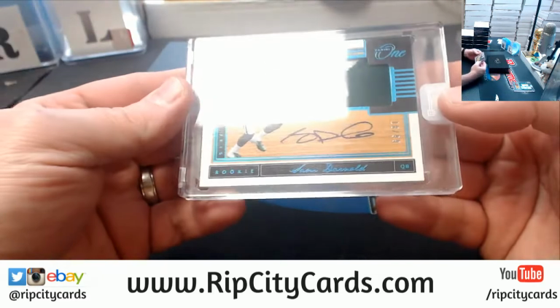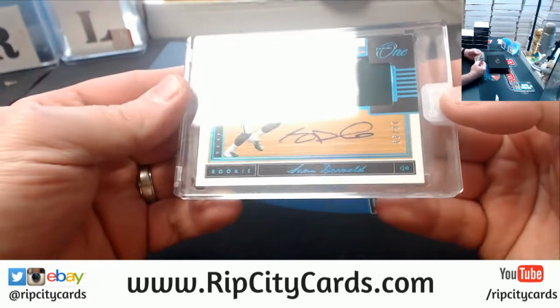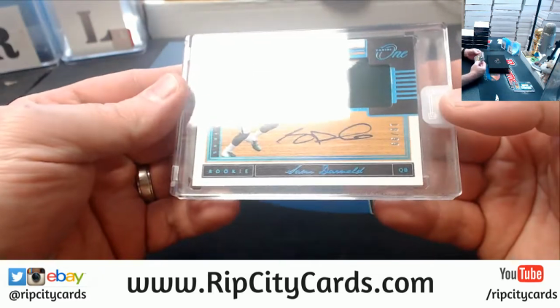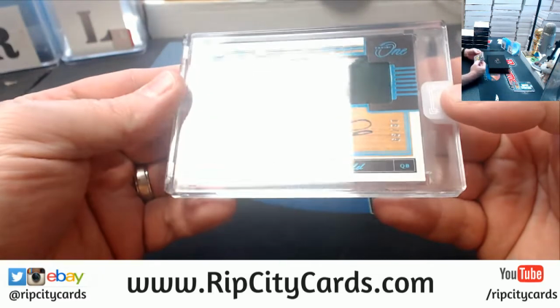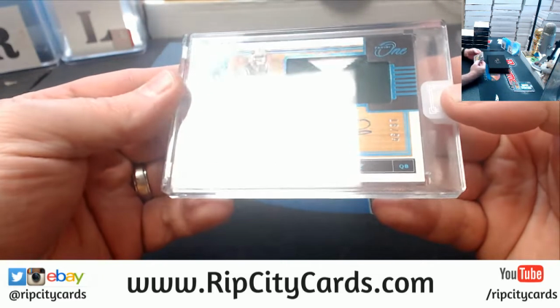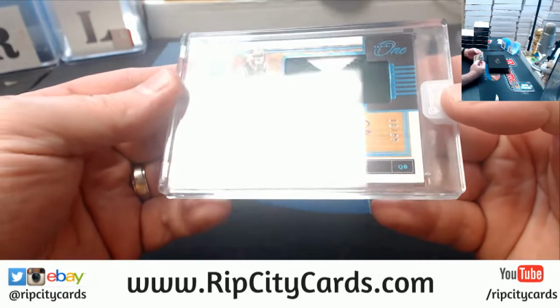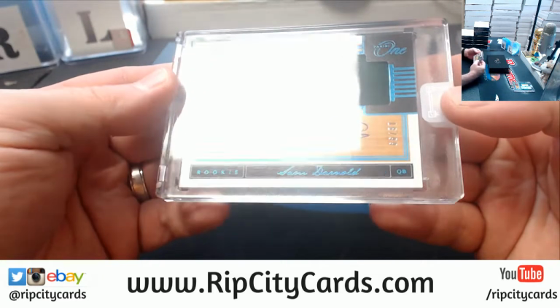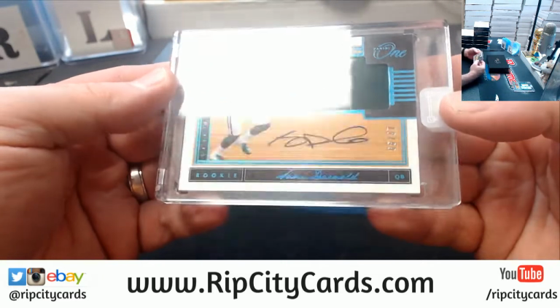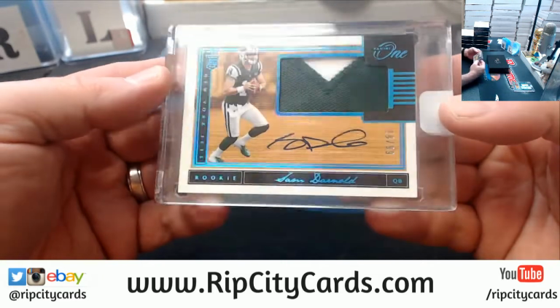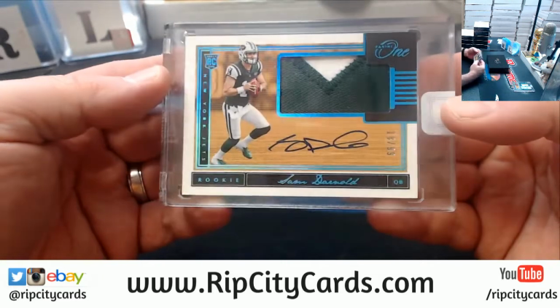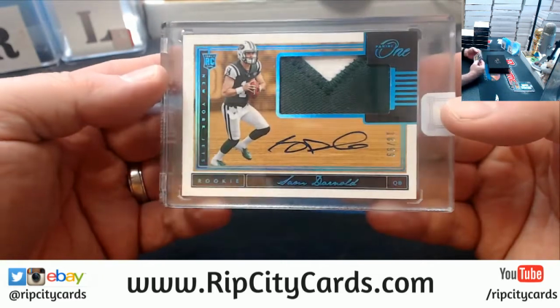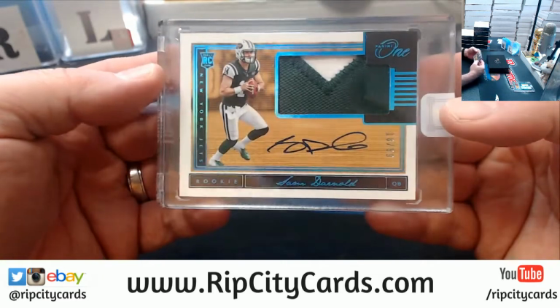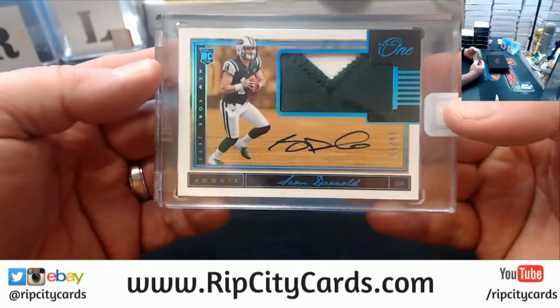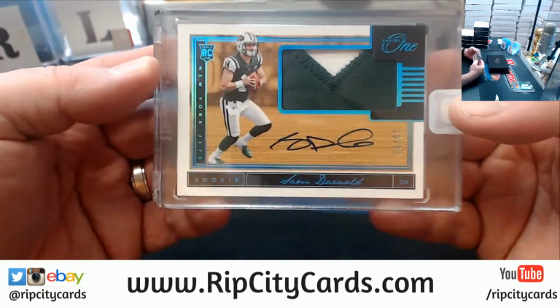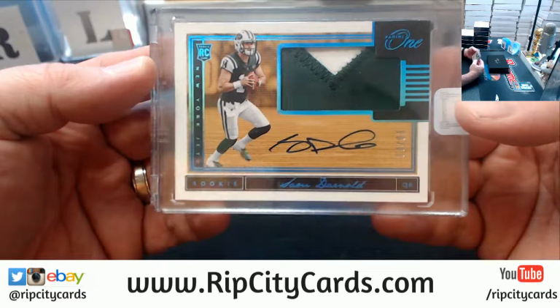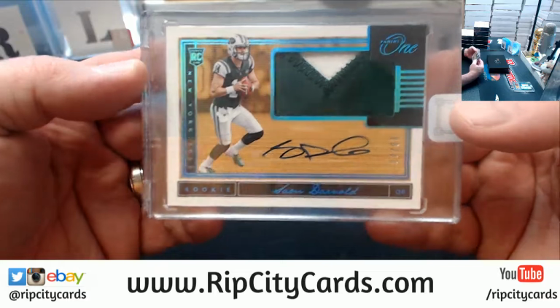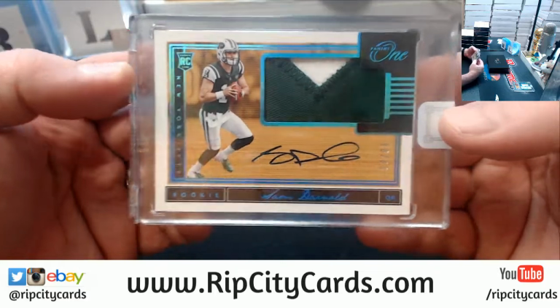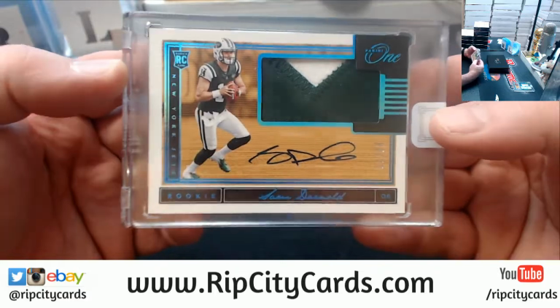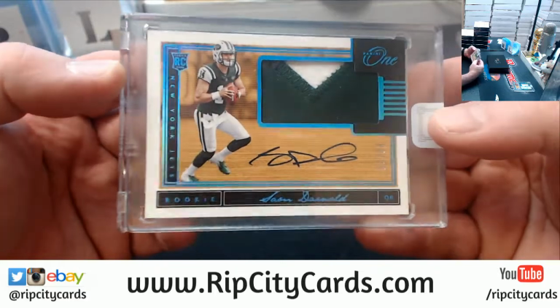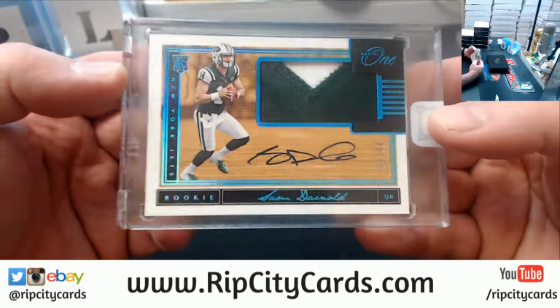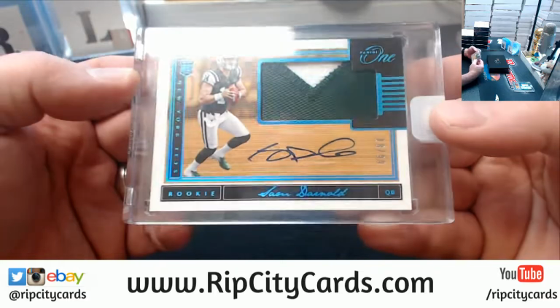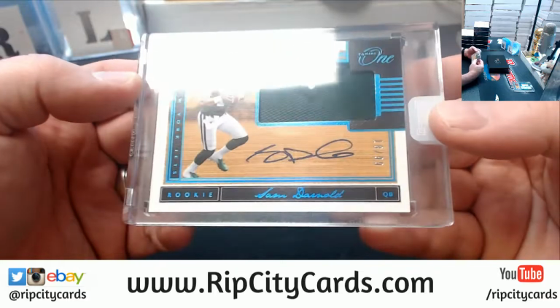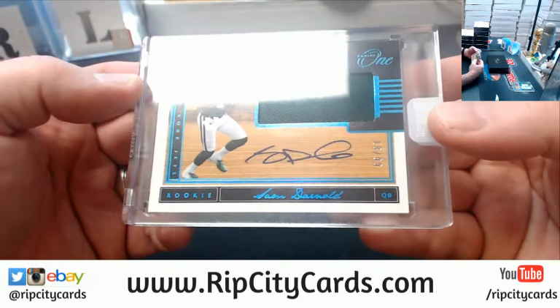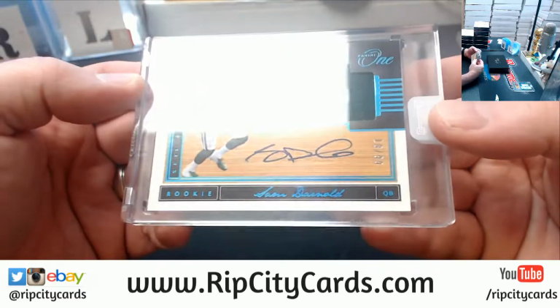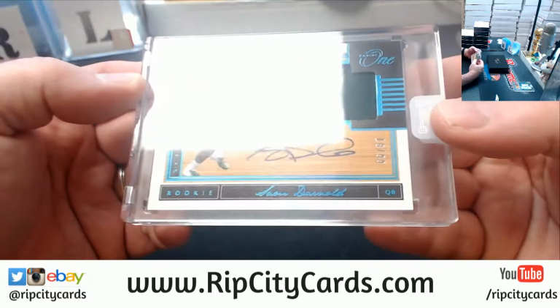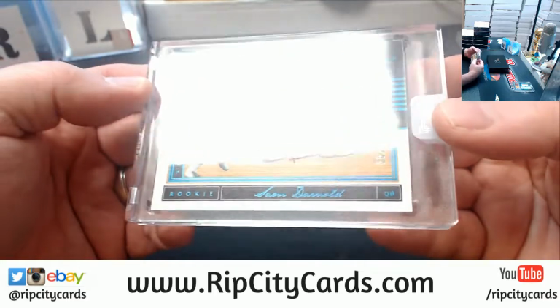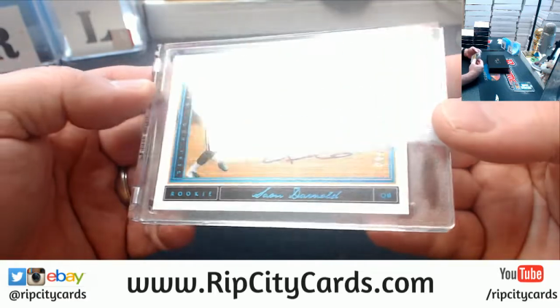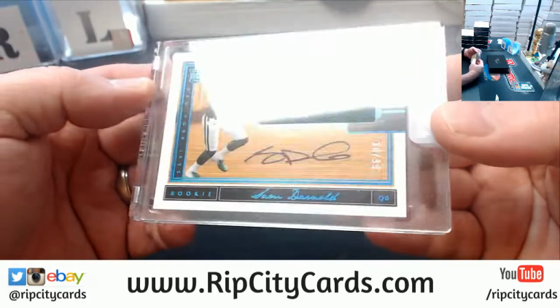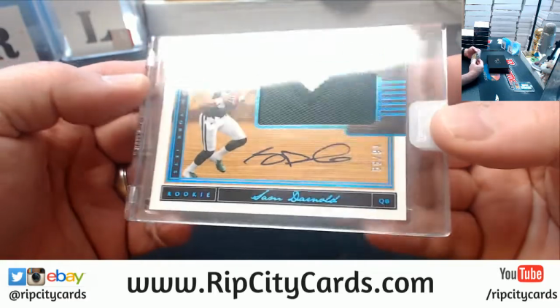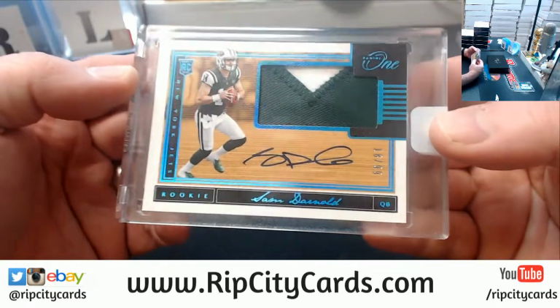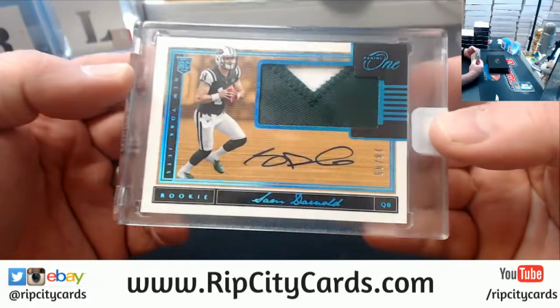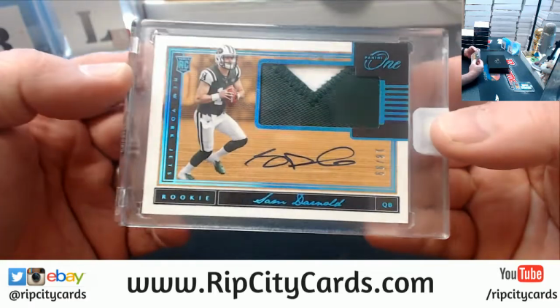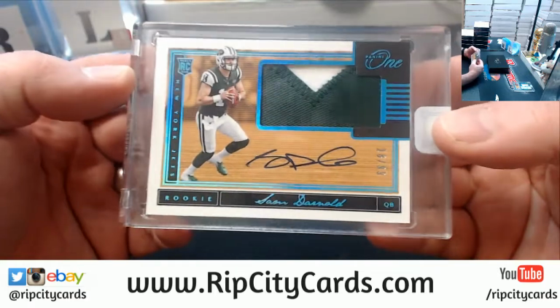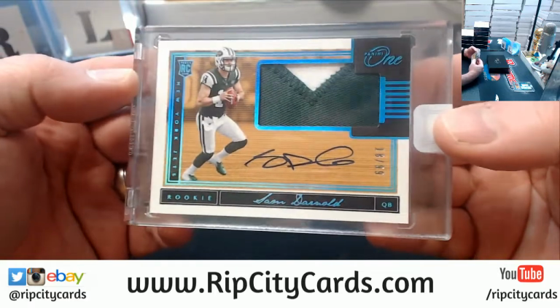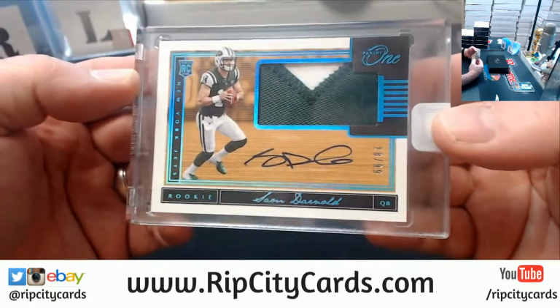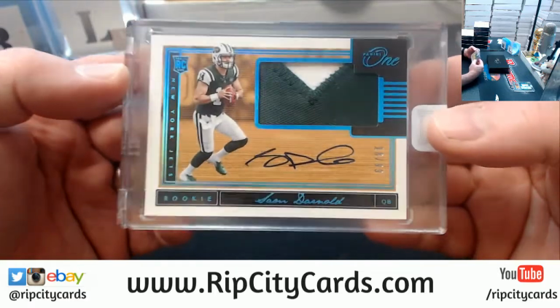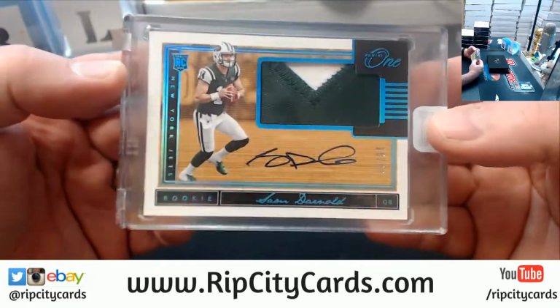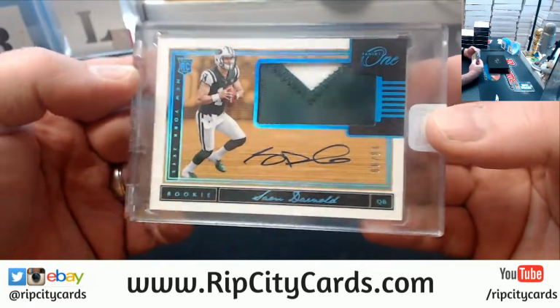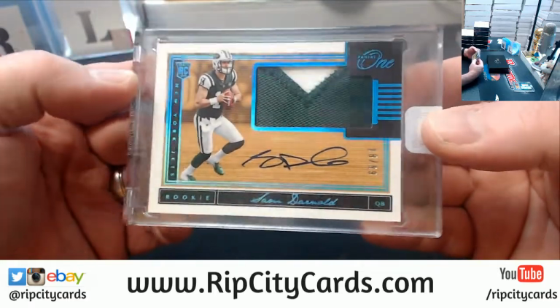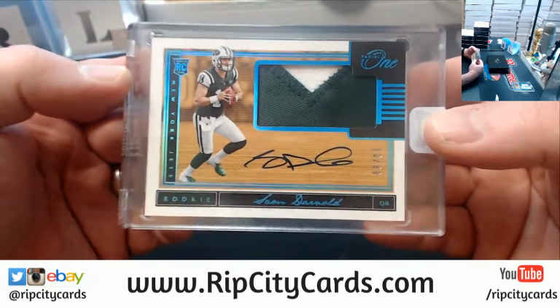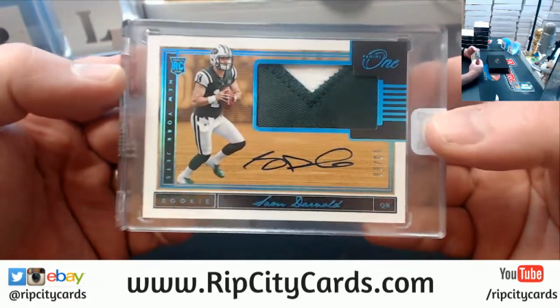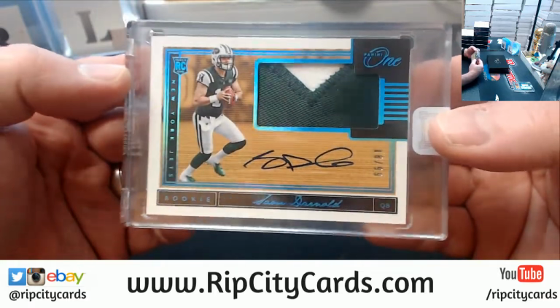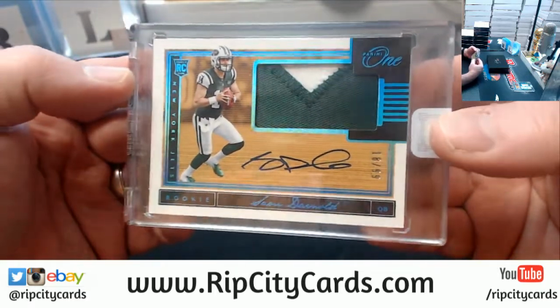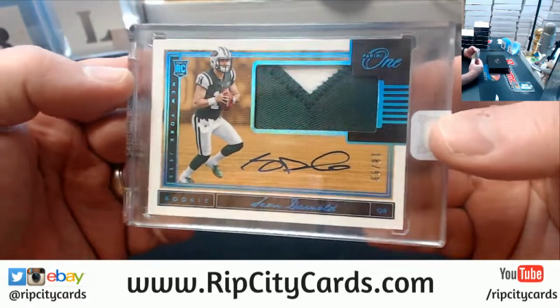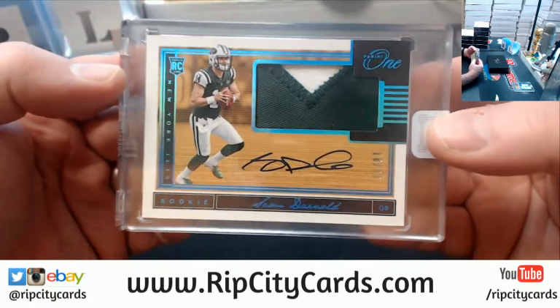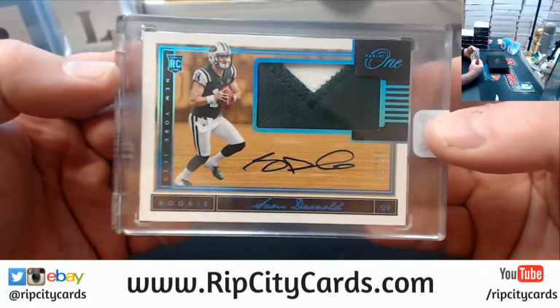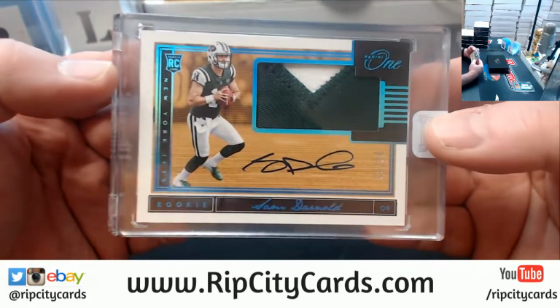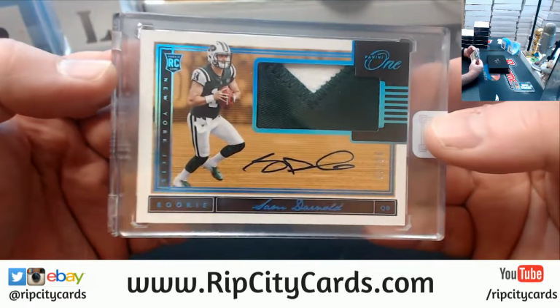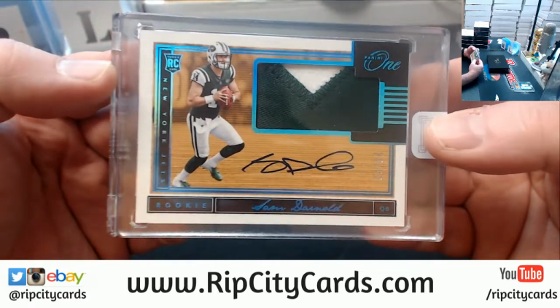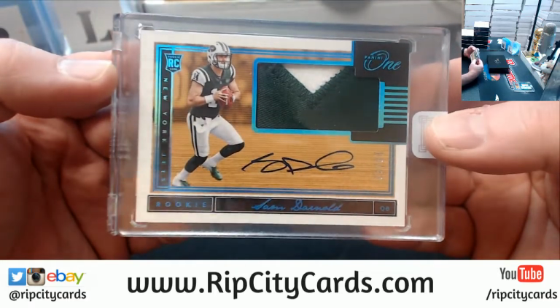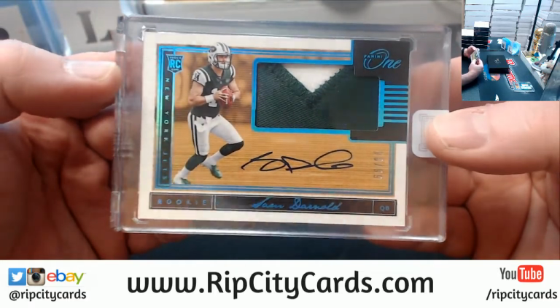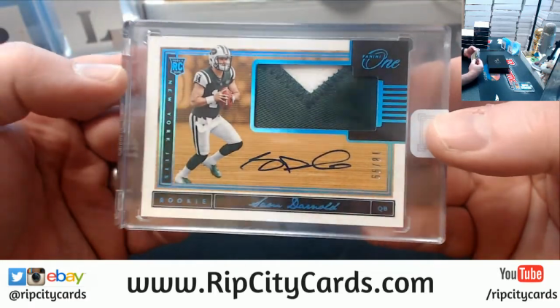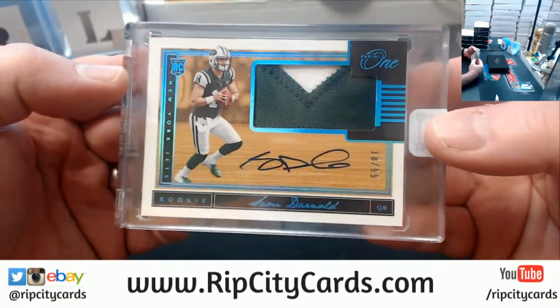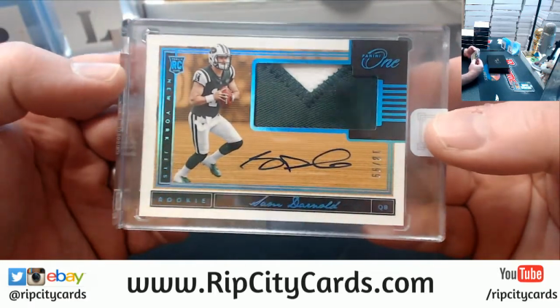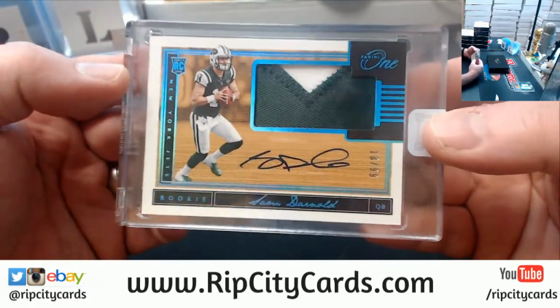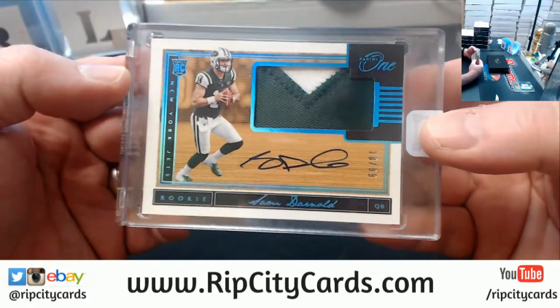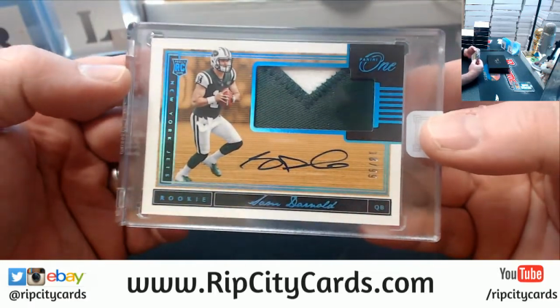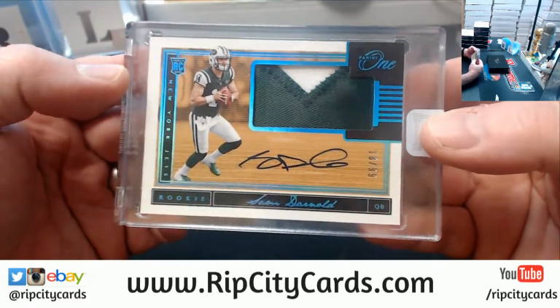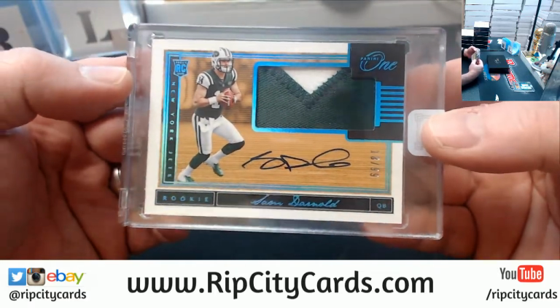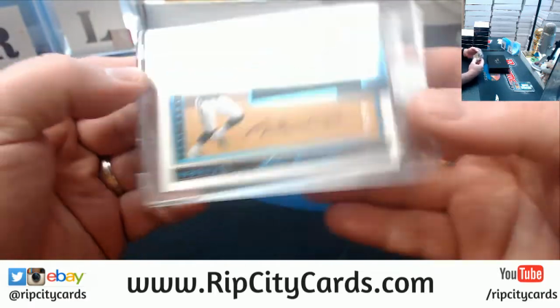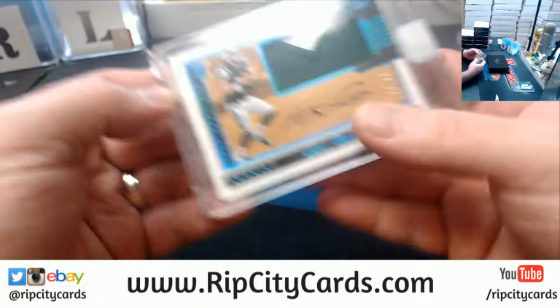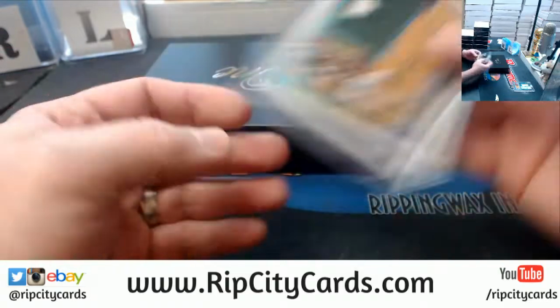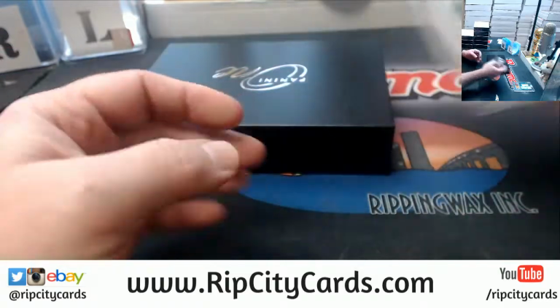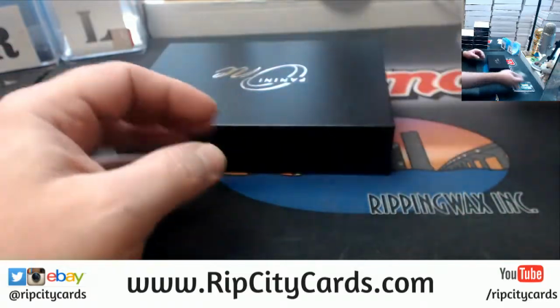A Sam Darnold to 99, two color for the Jets.